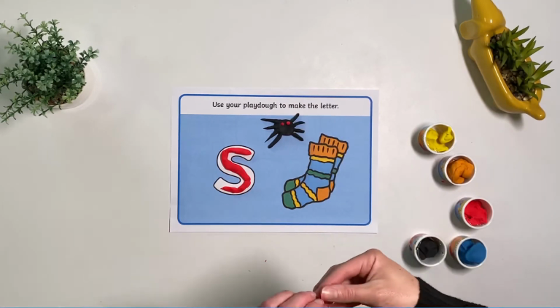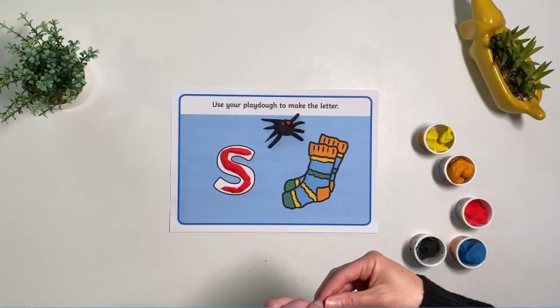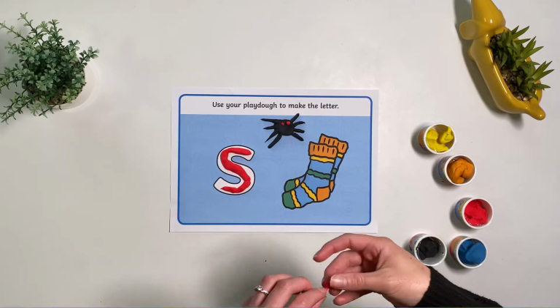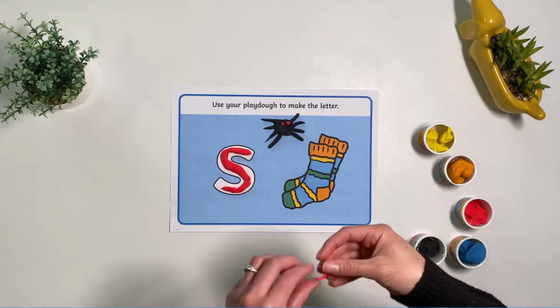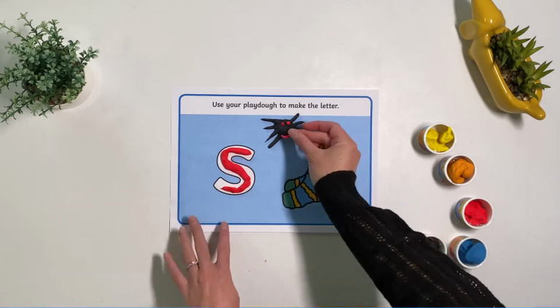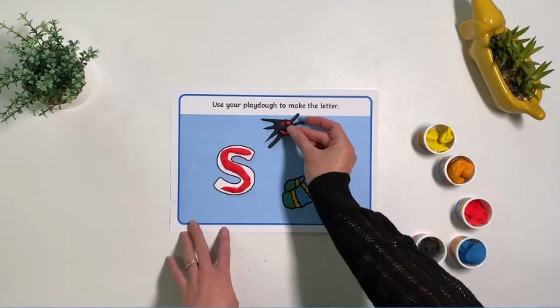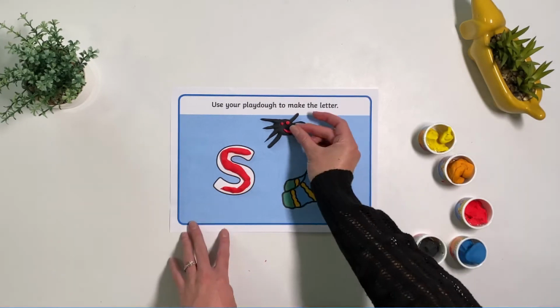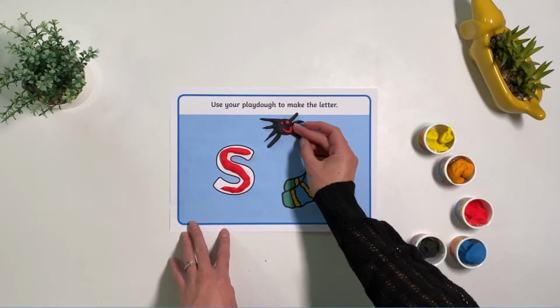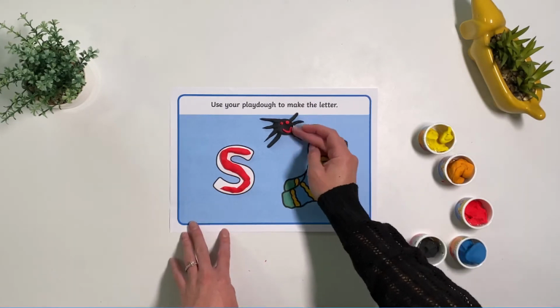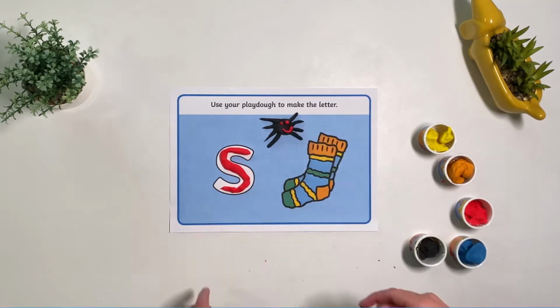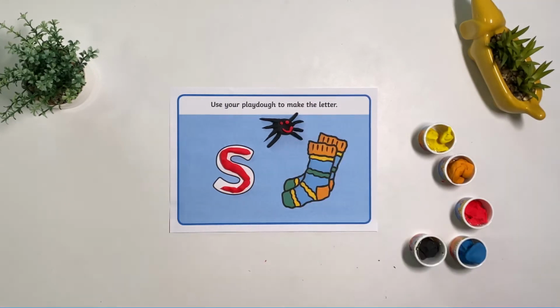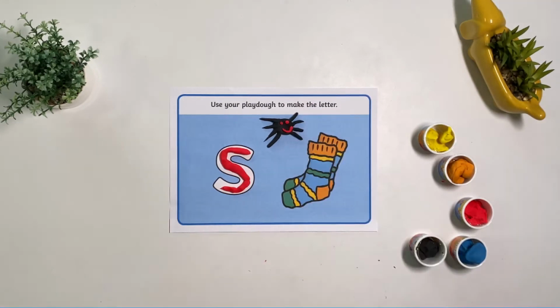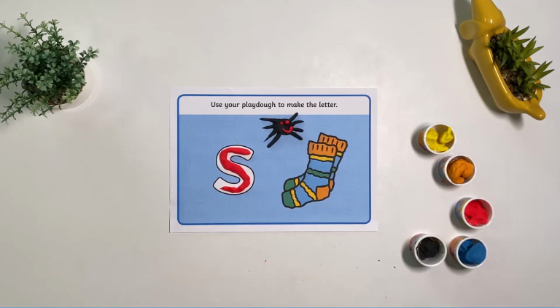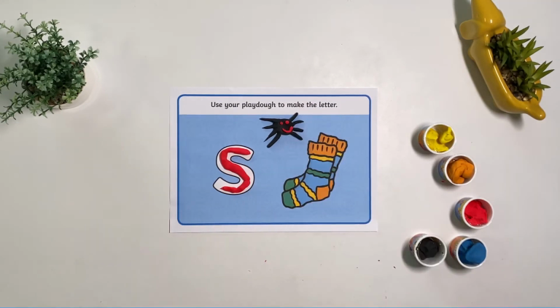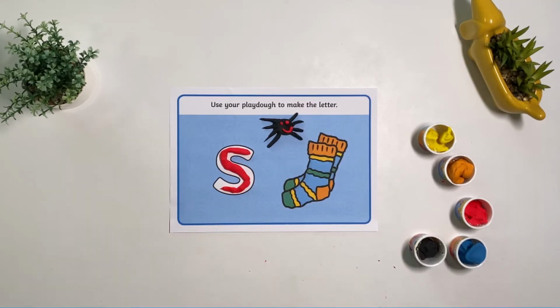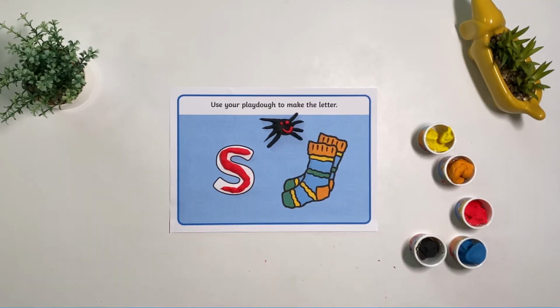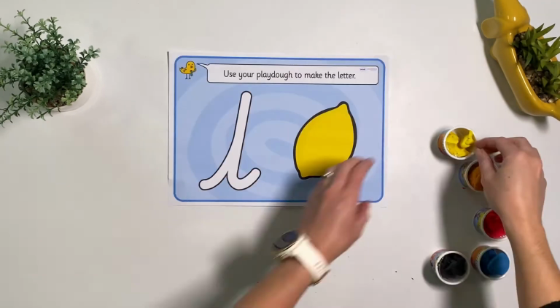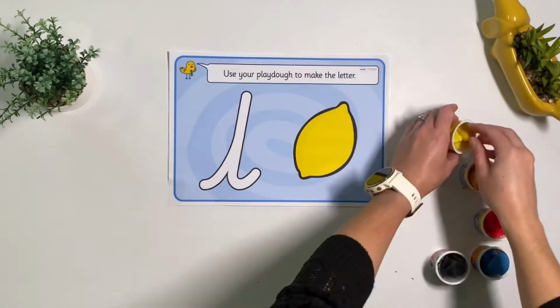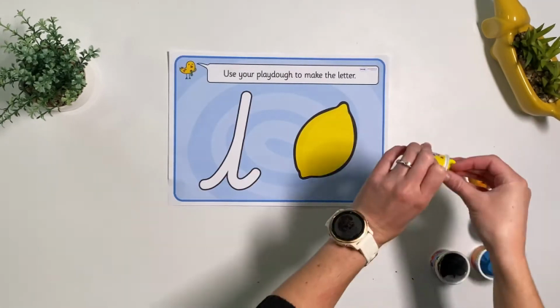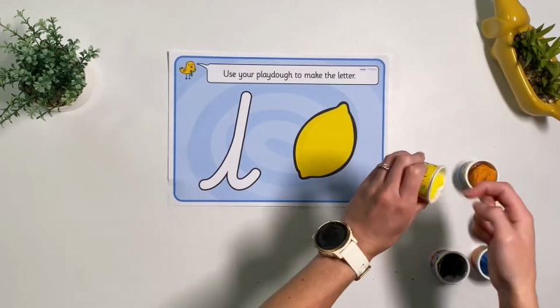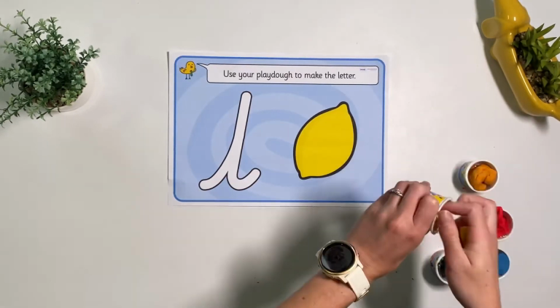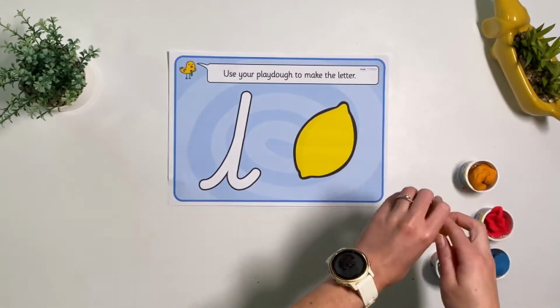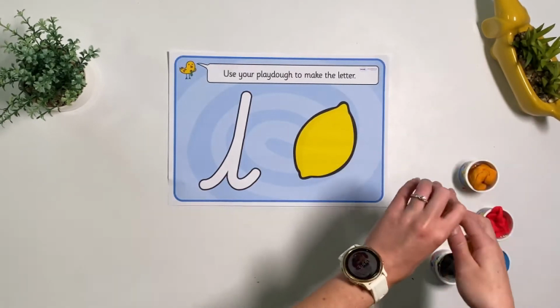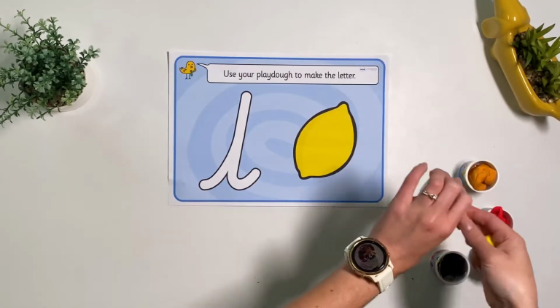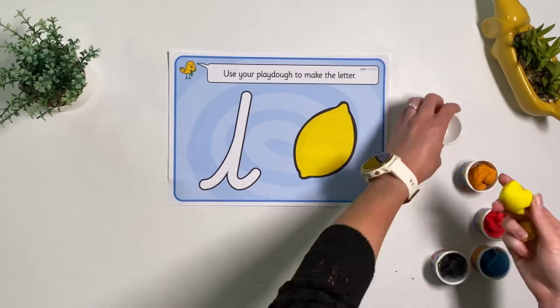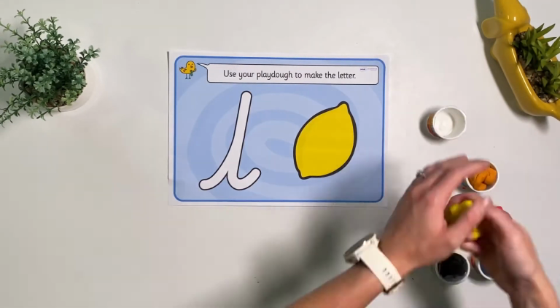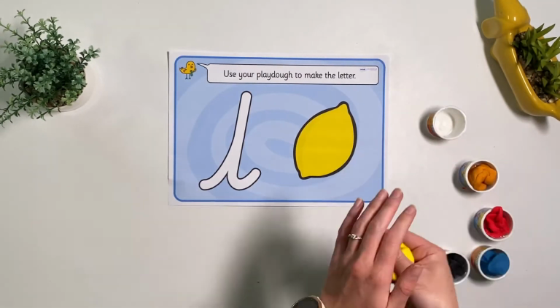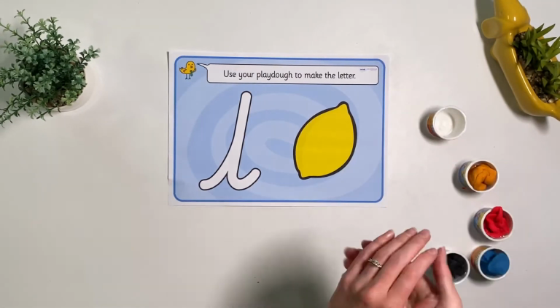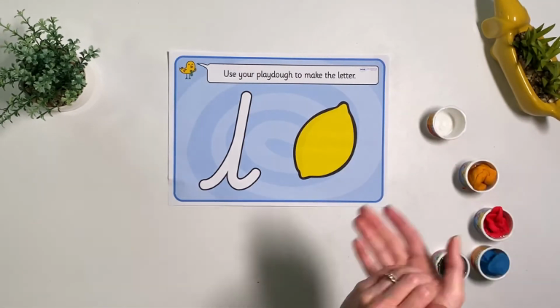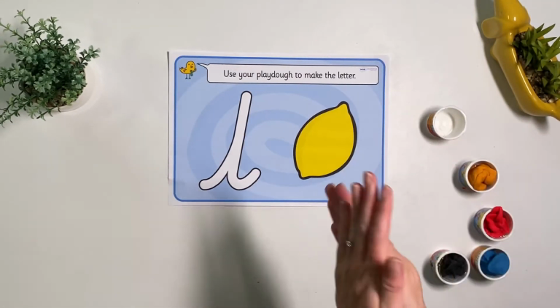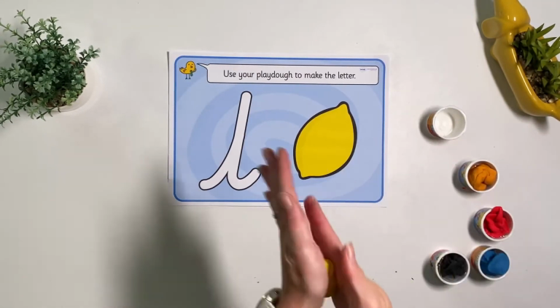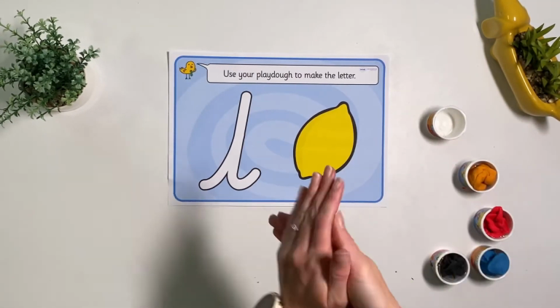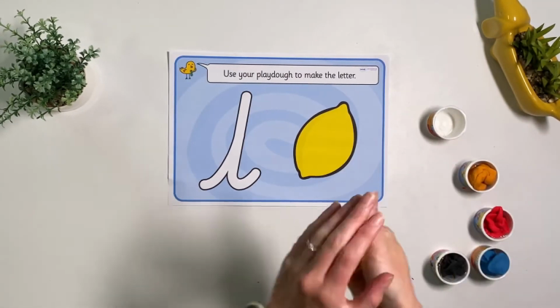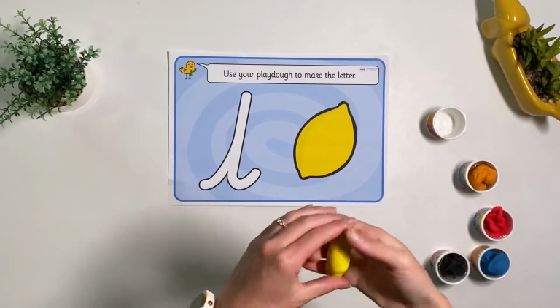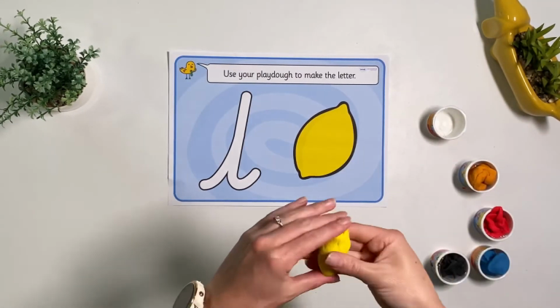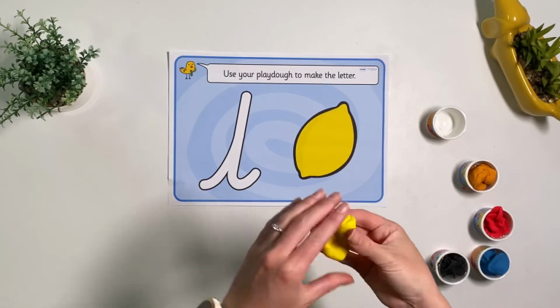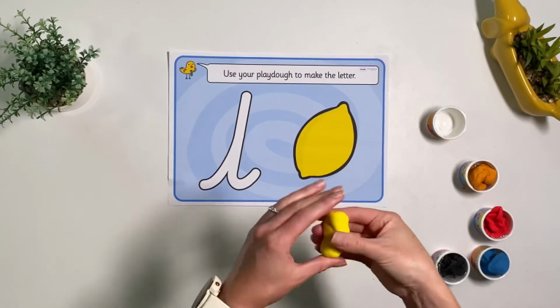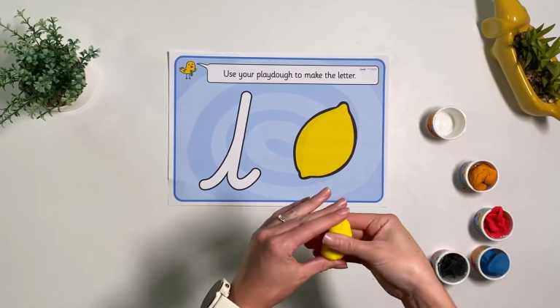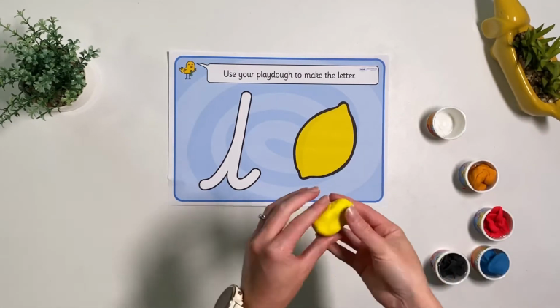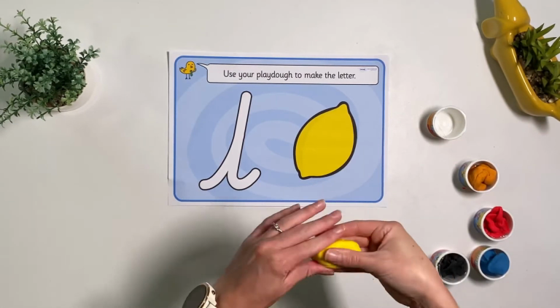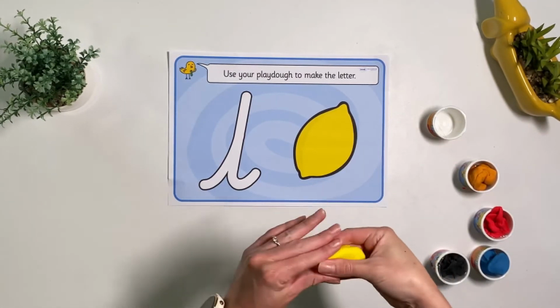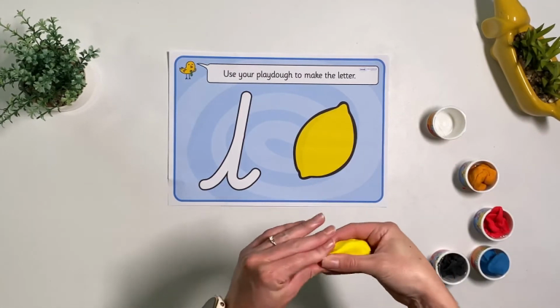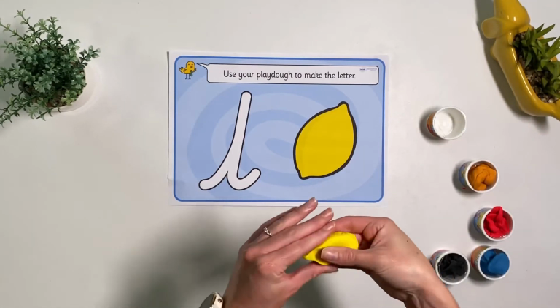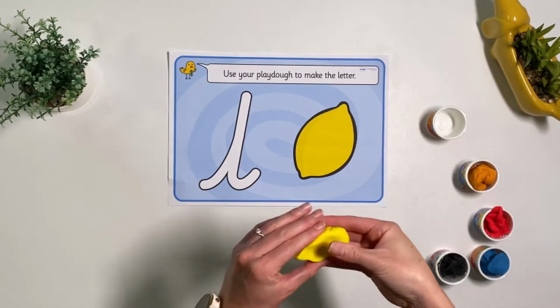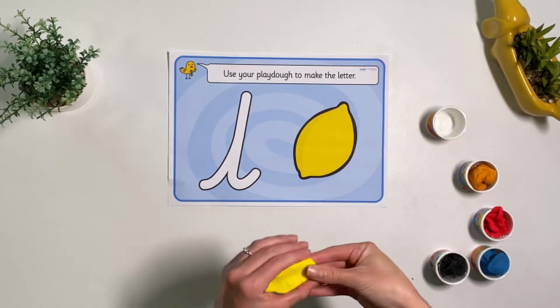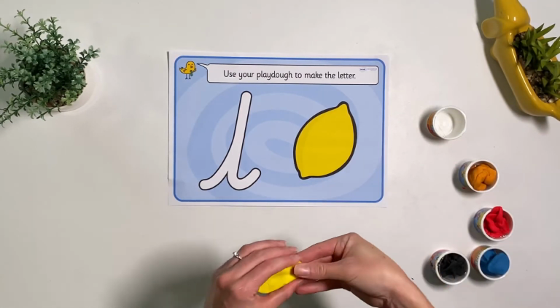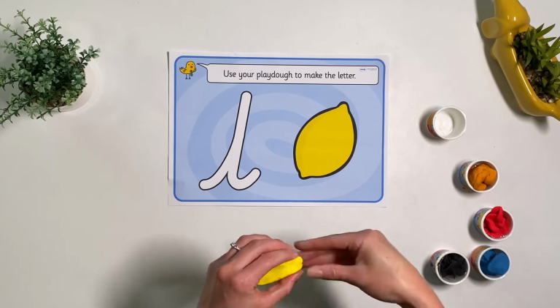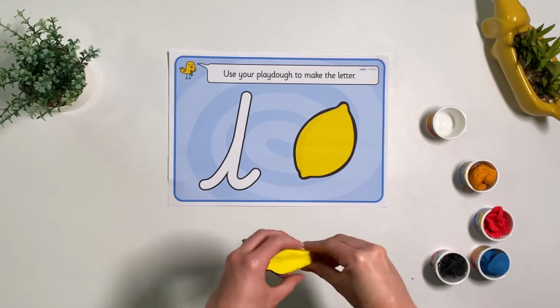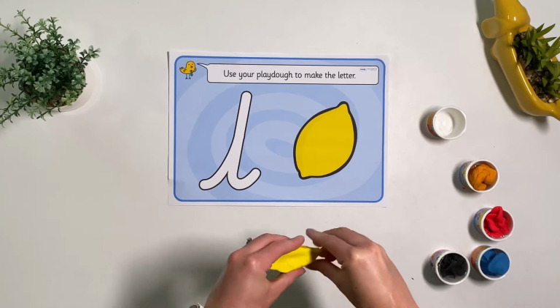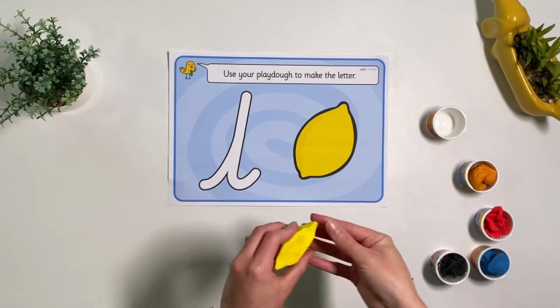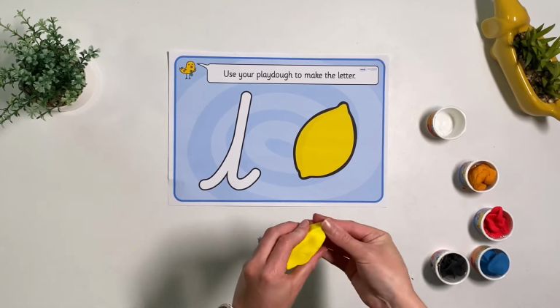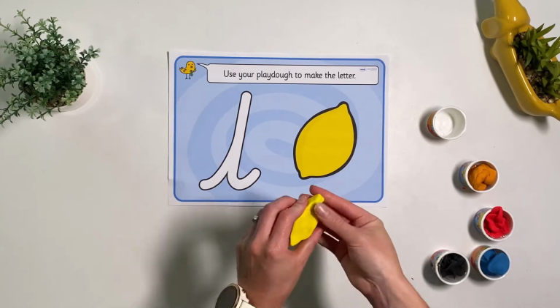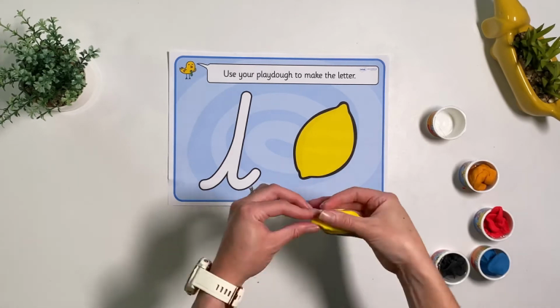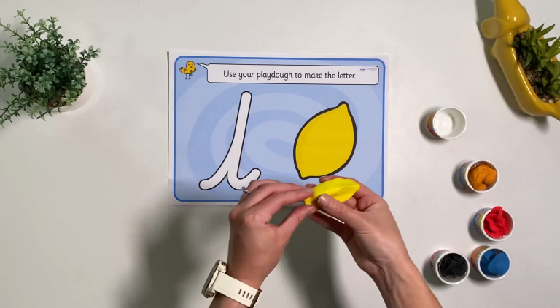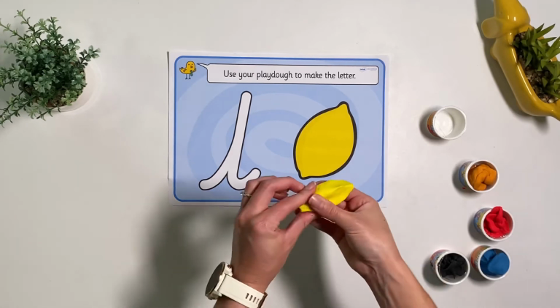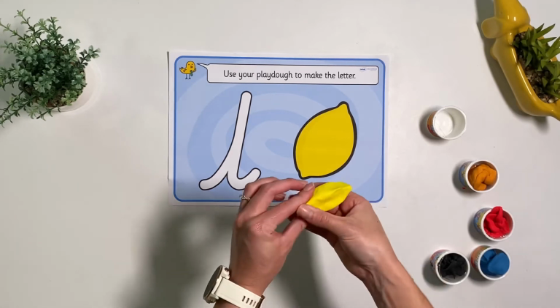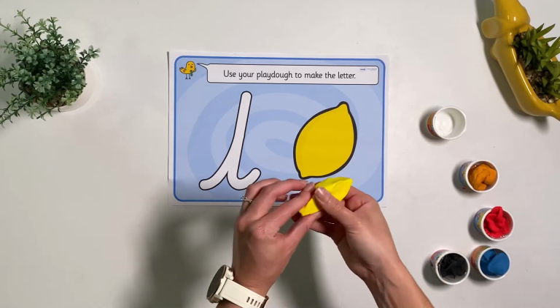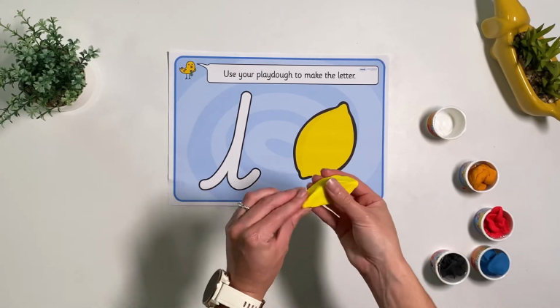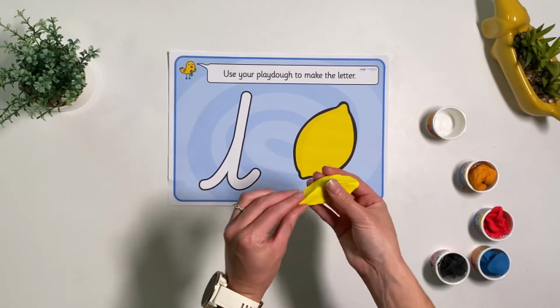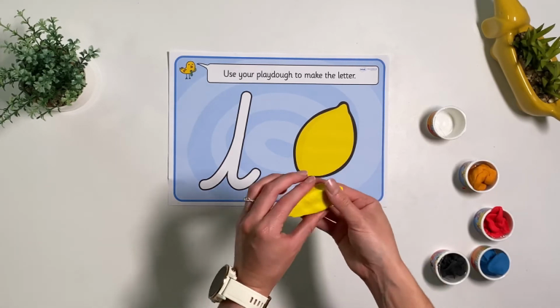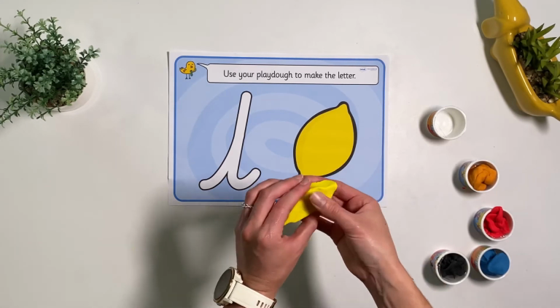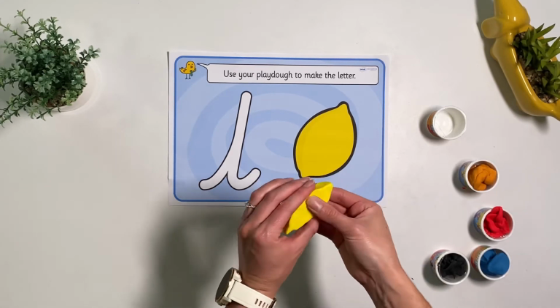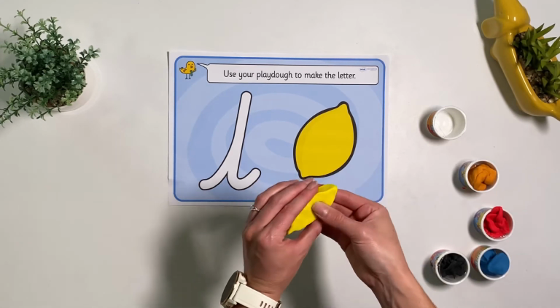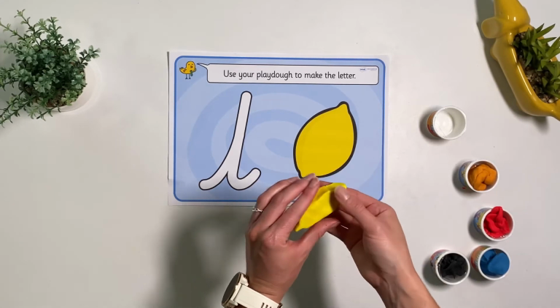S — spider! Children can make the objects on the maps to help develop their fine motor skills.